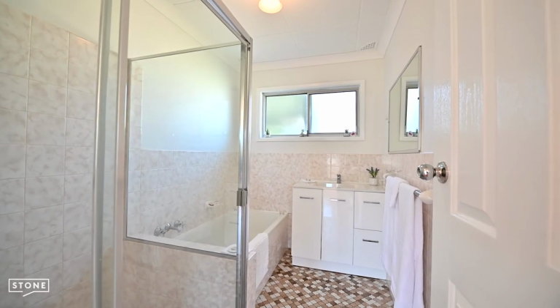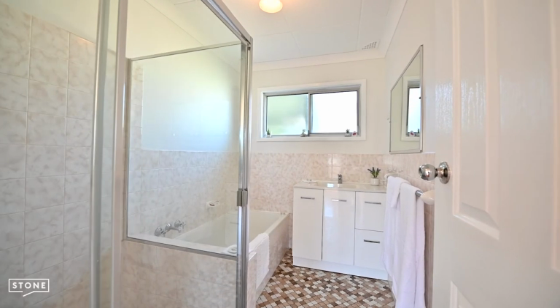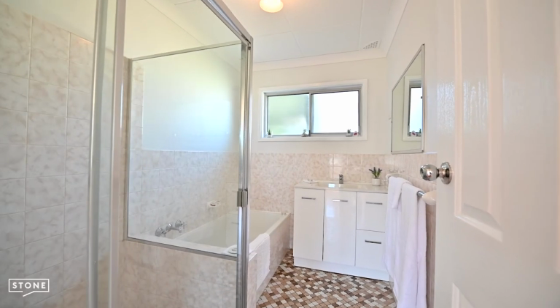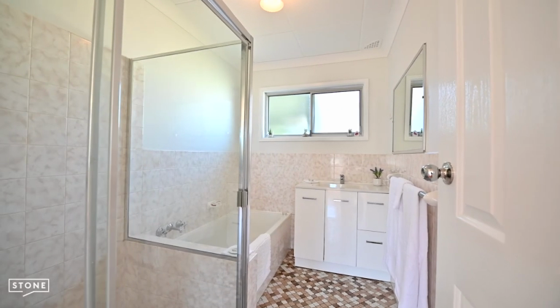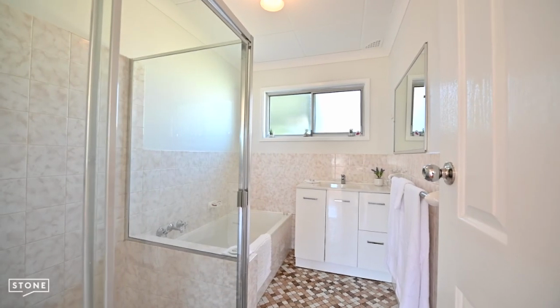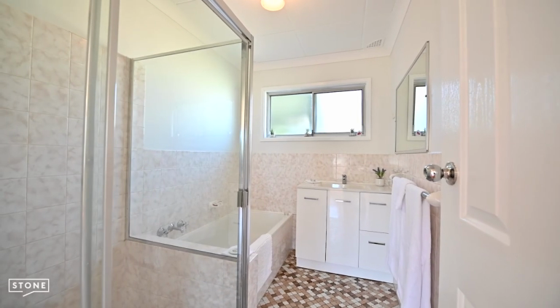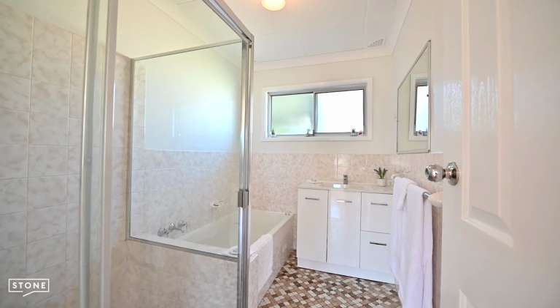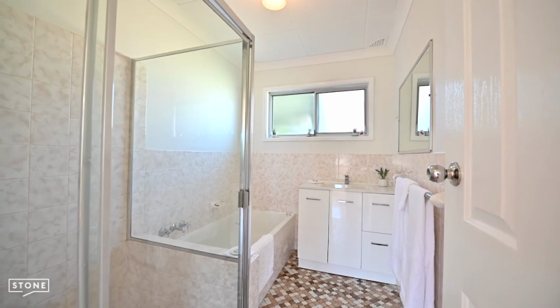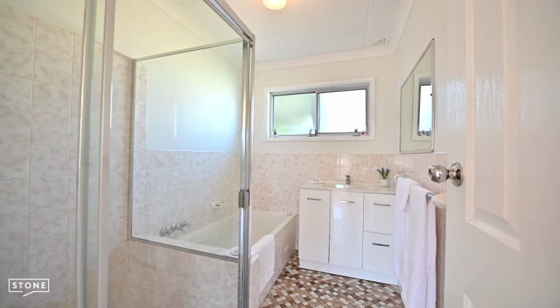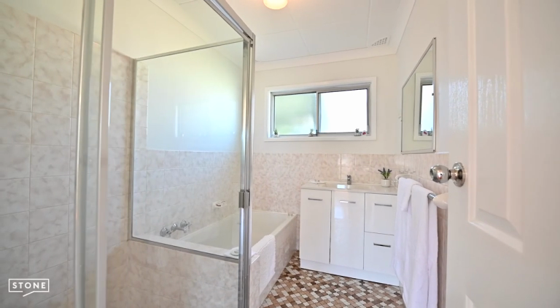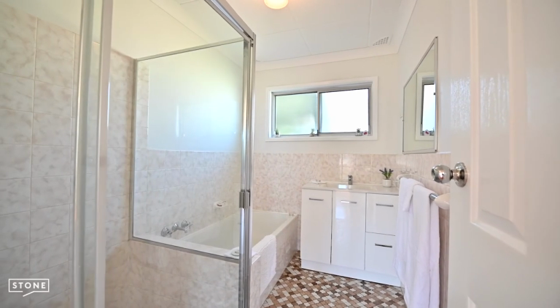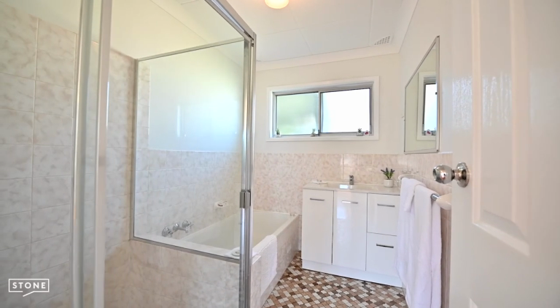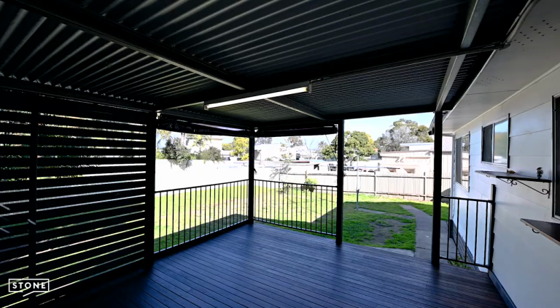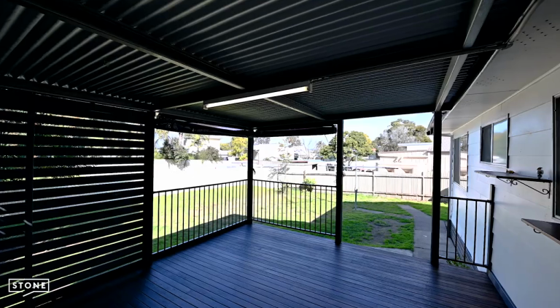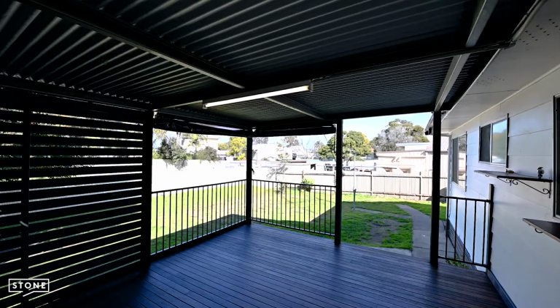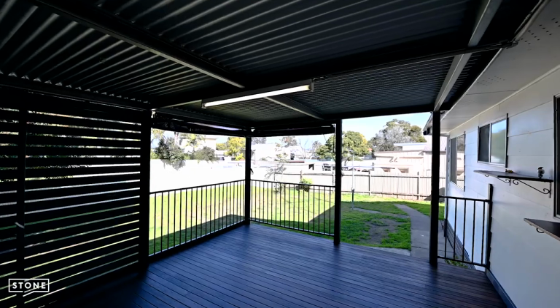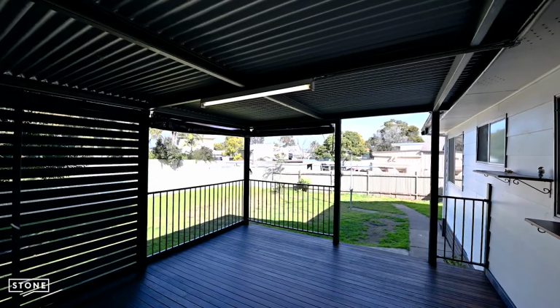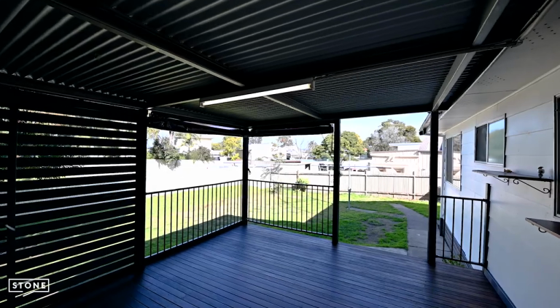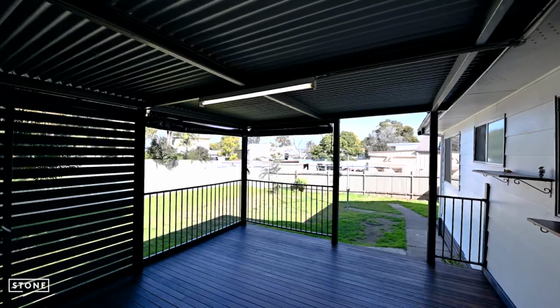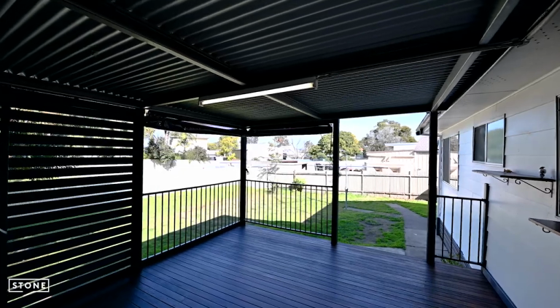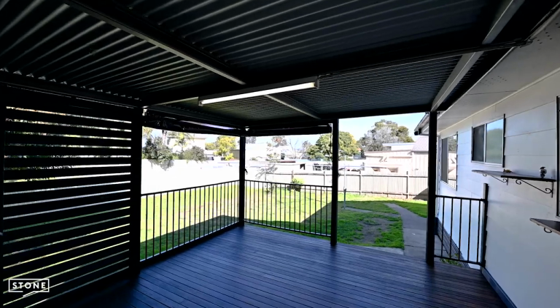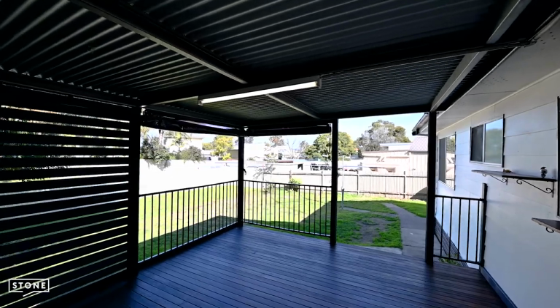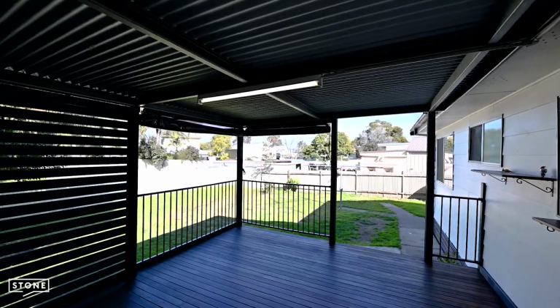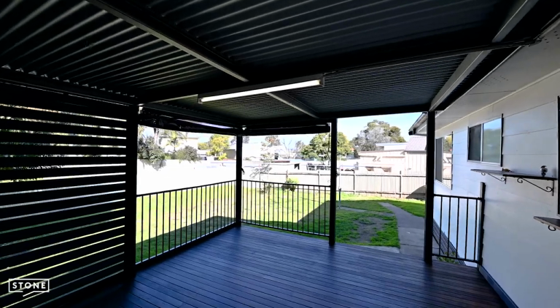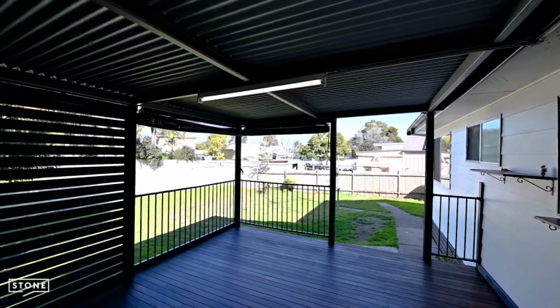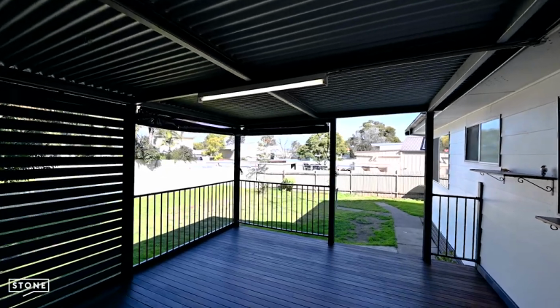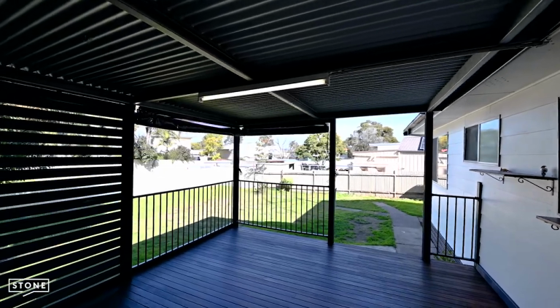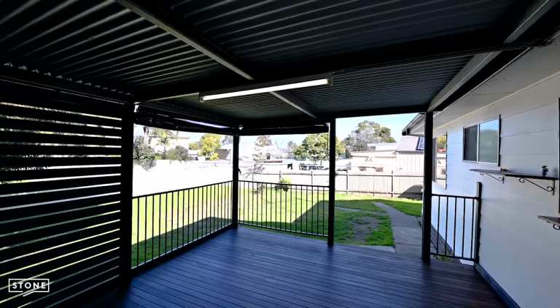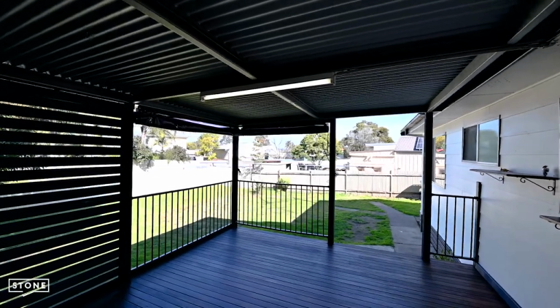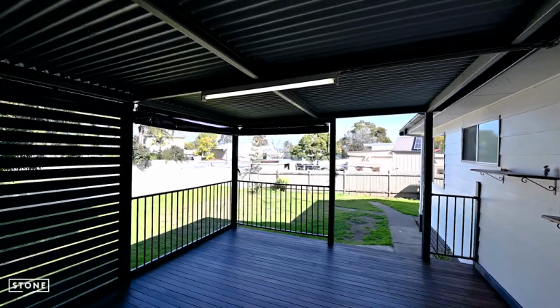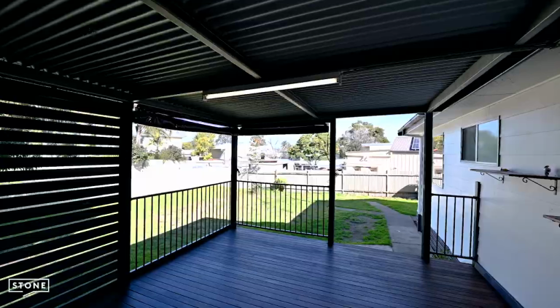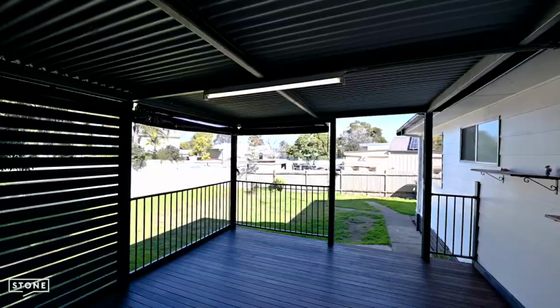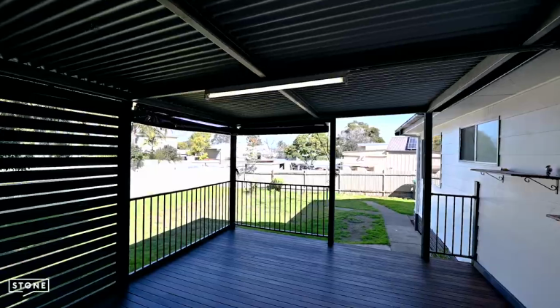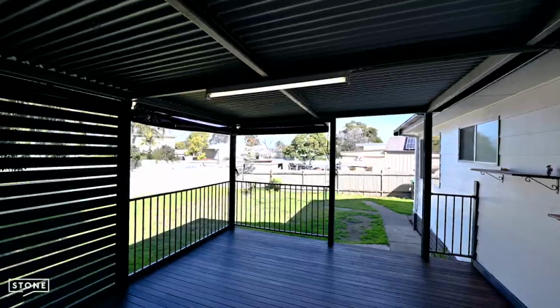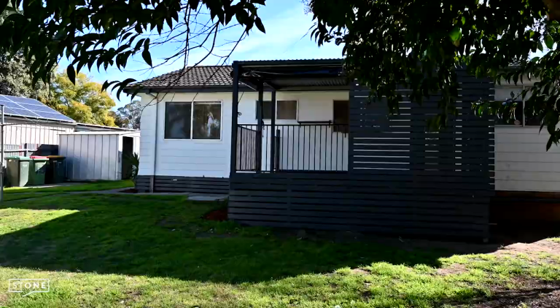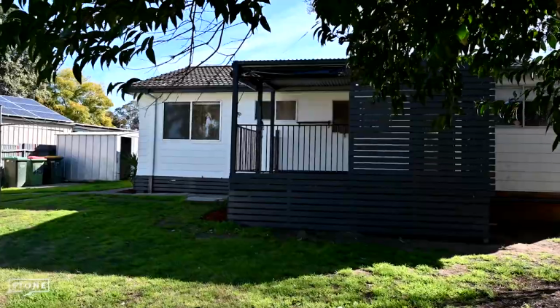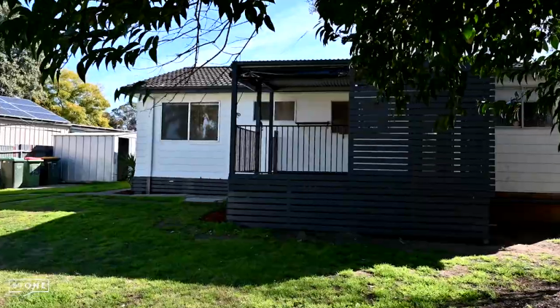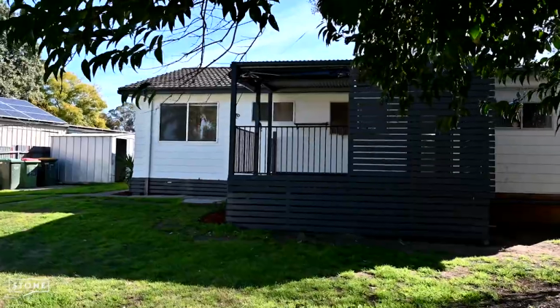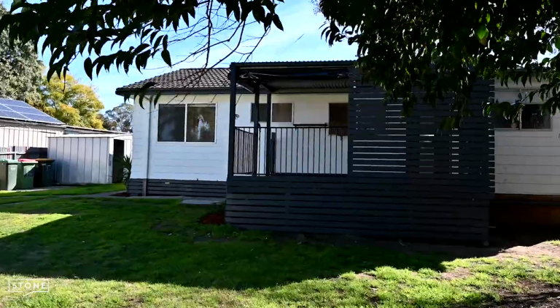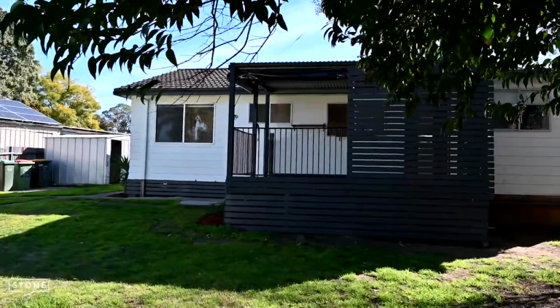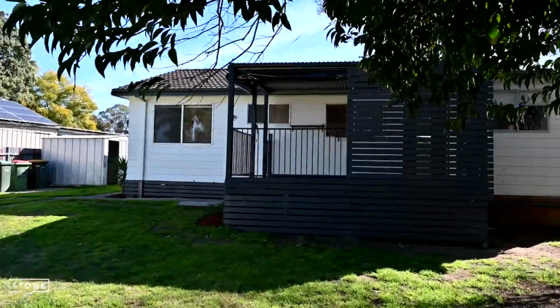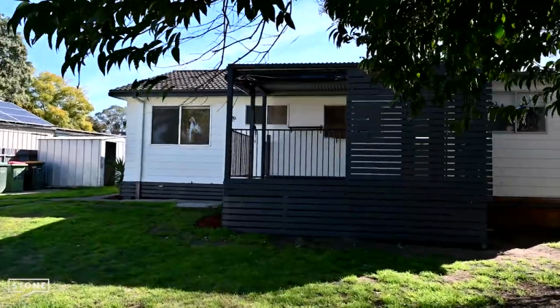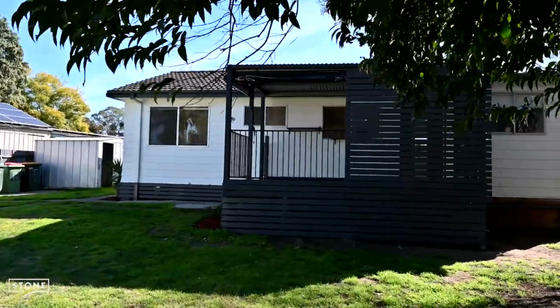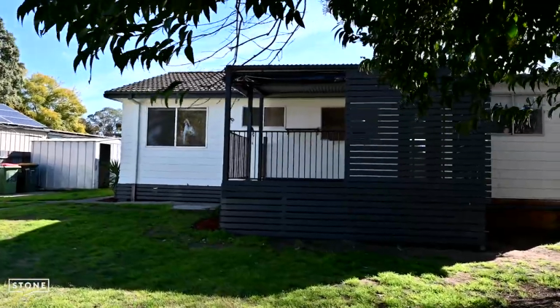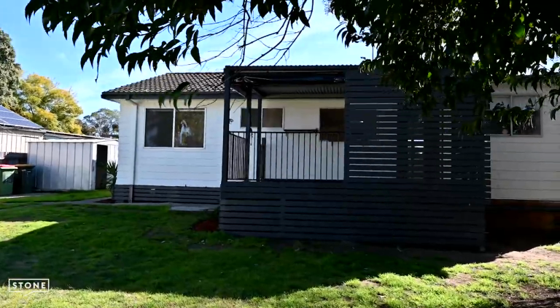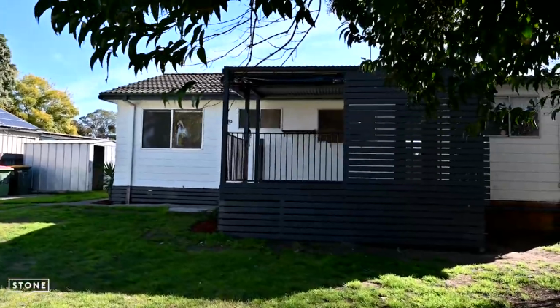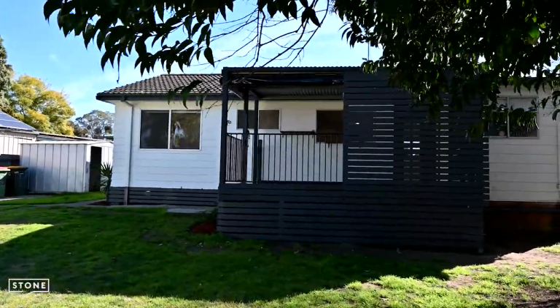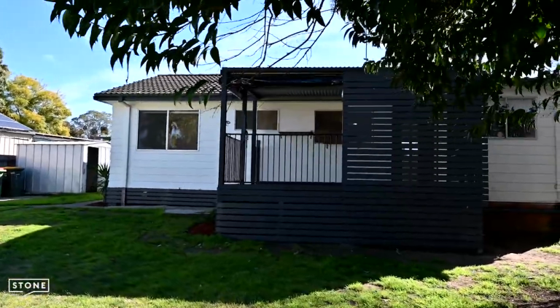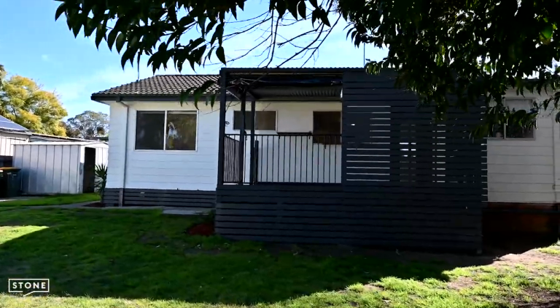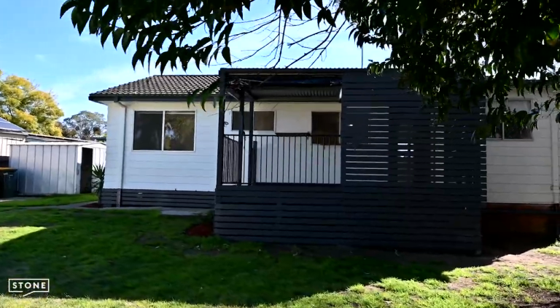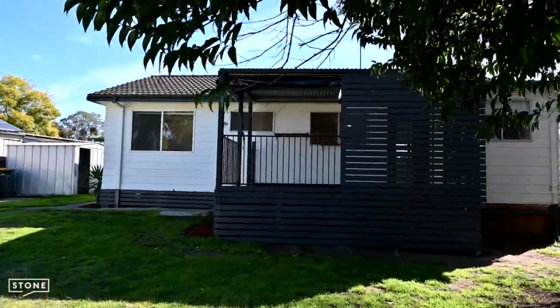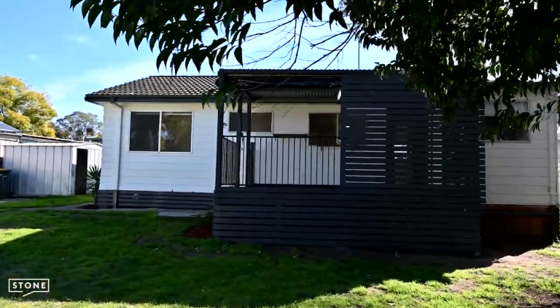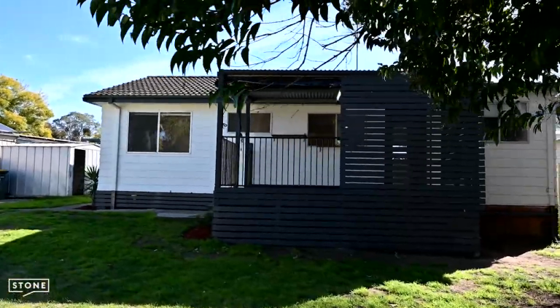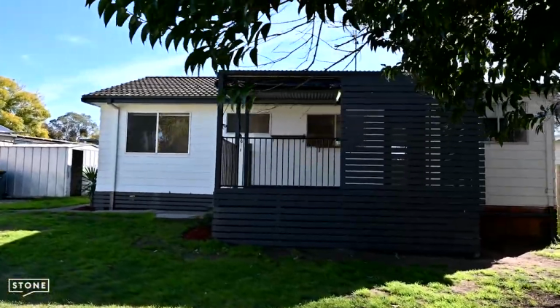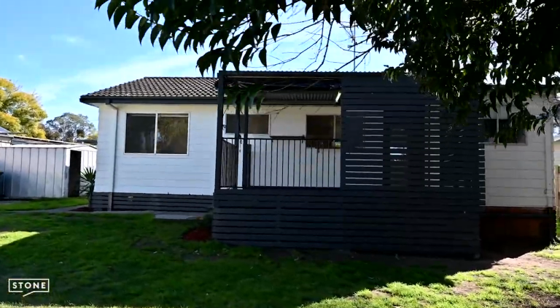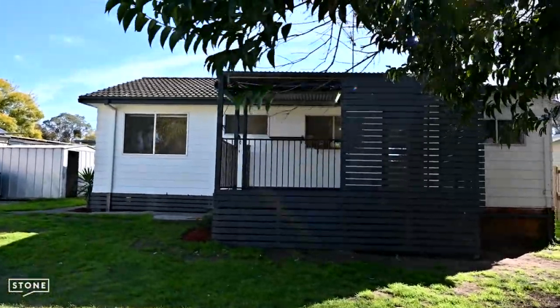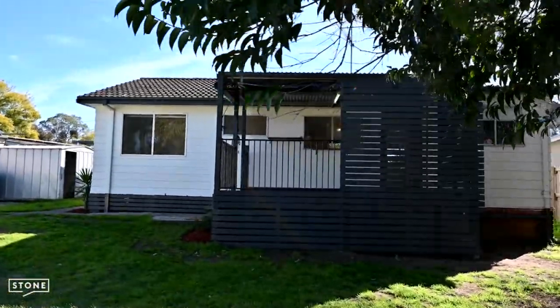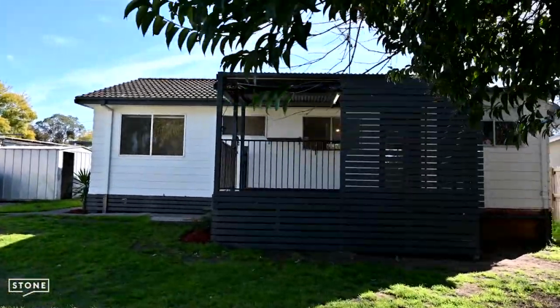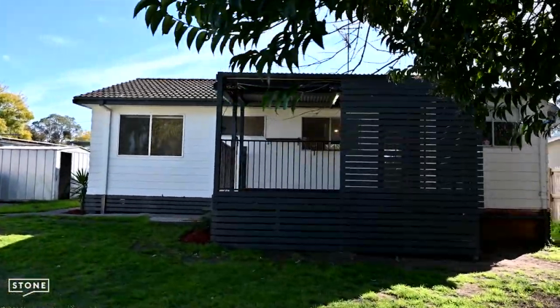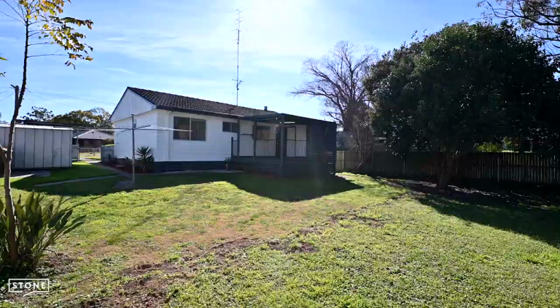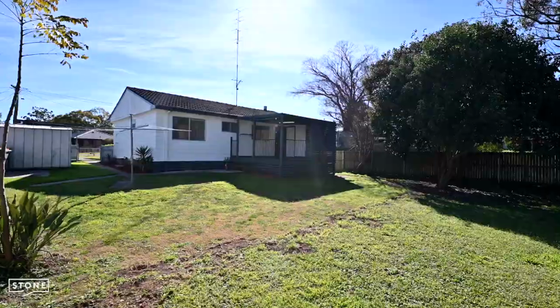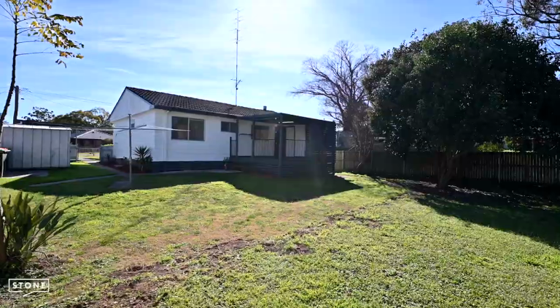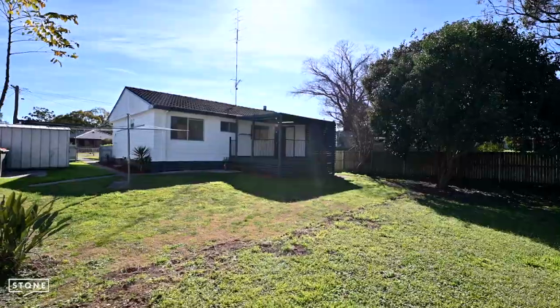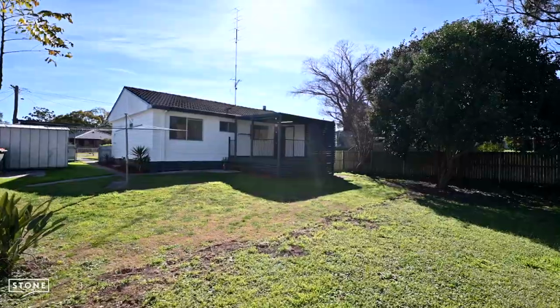The large timber deck is perfect for seasonal indoor and outdoor living and offers plenty of scope to extend to the home if needed.